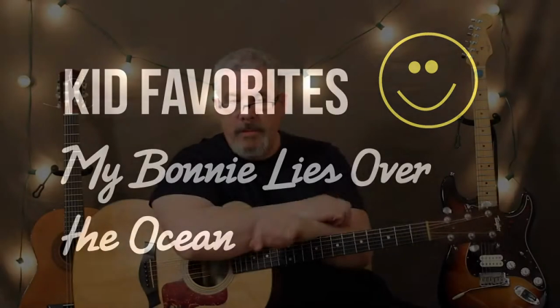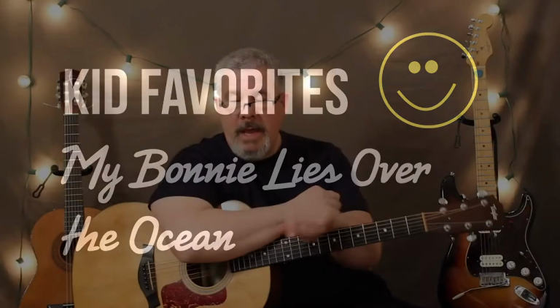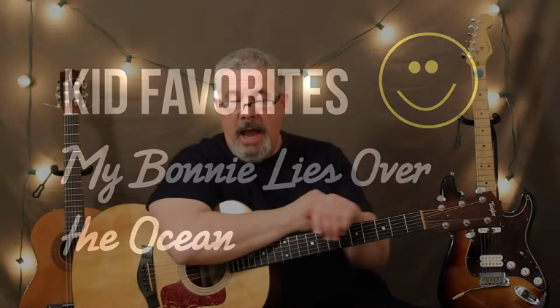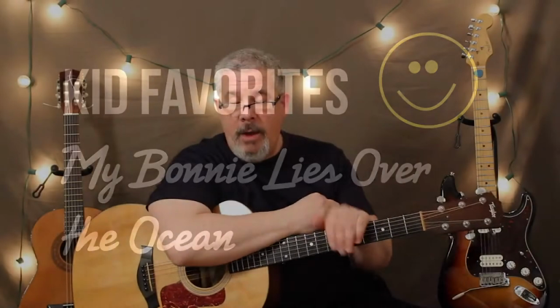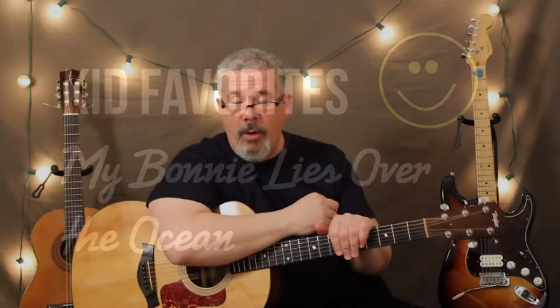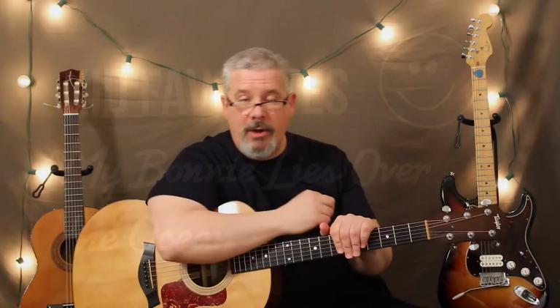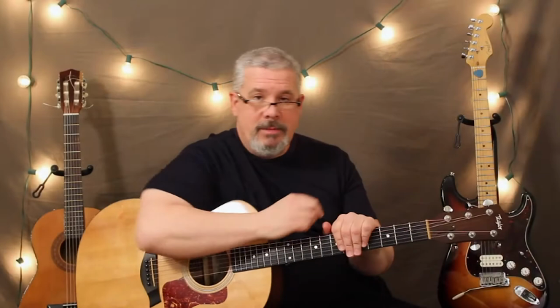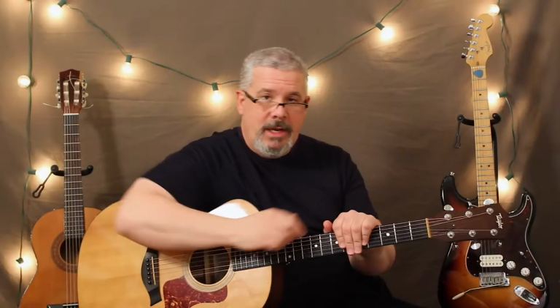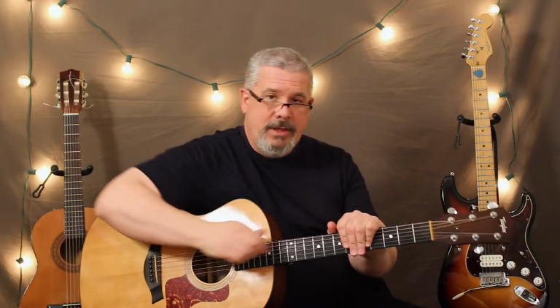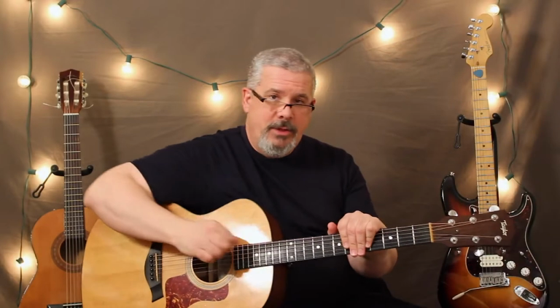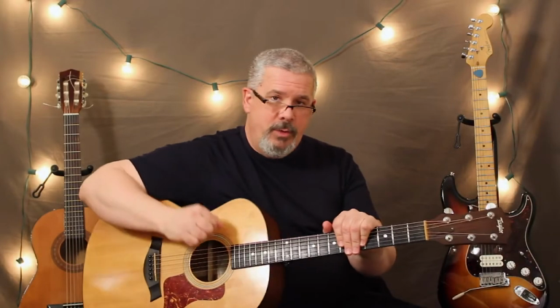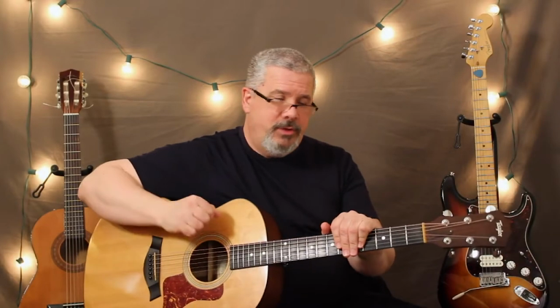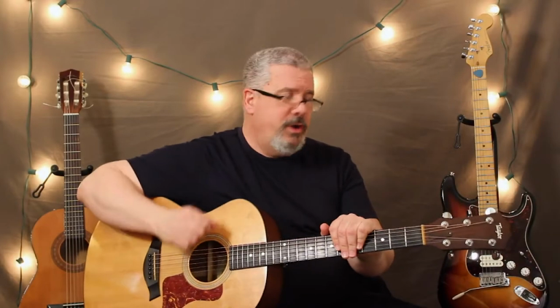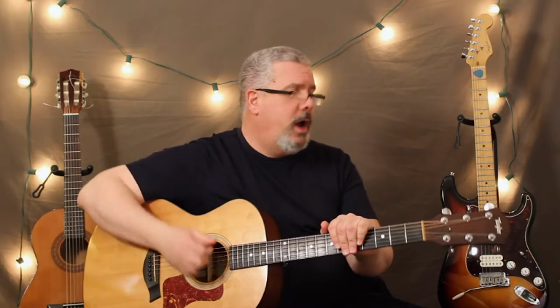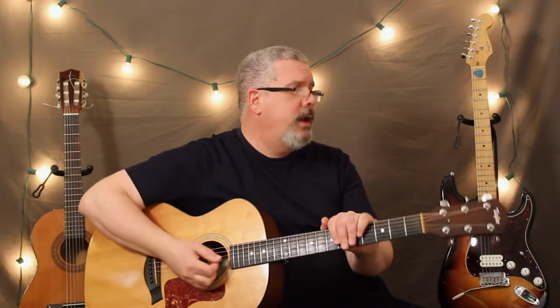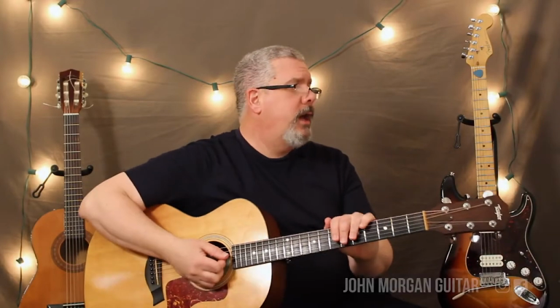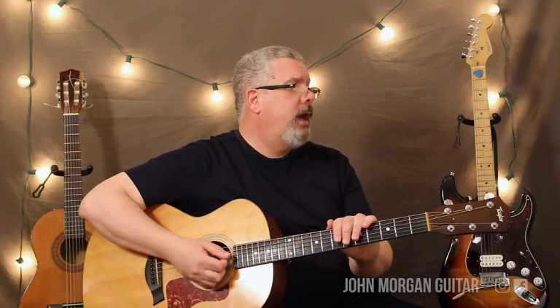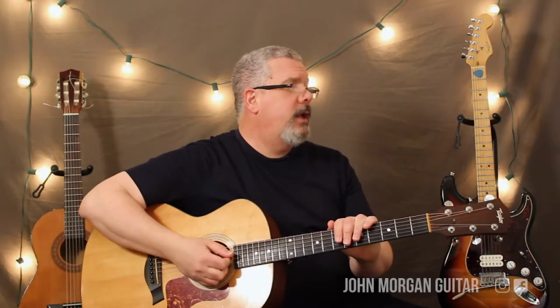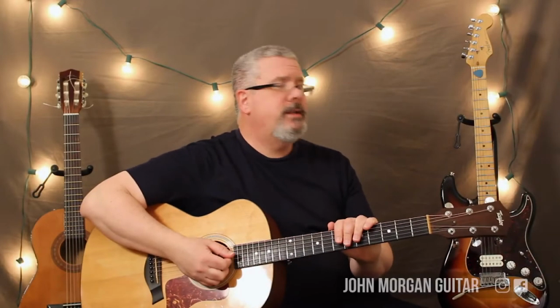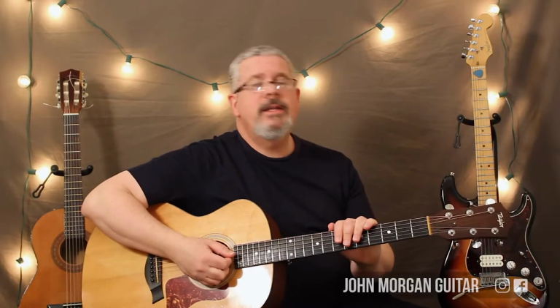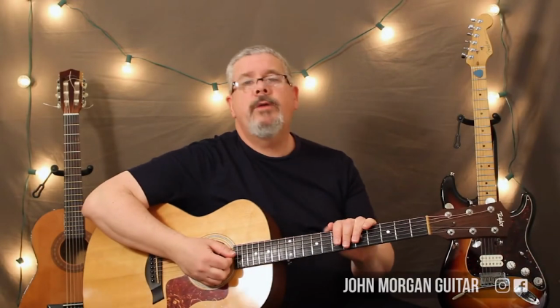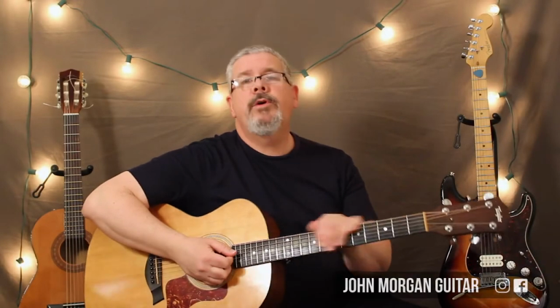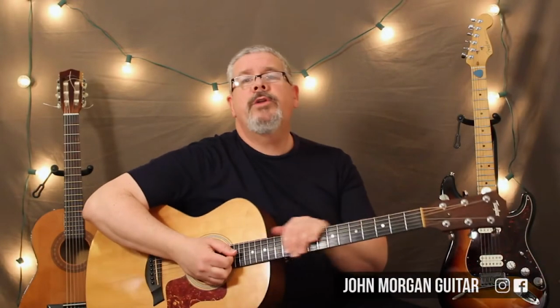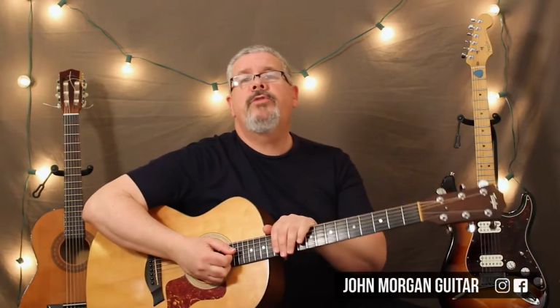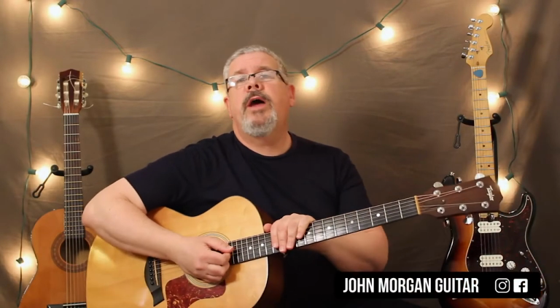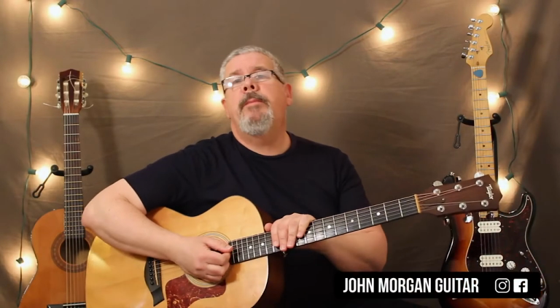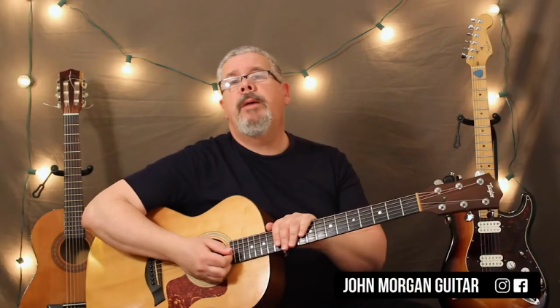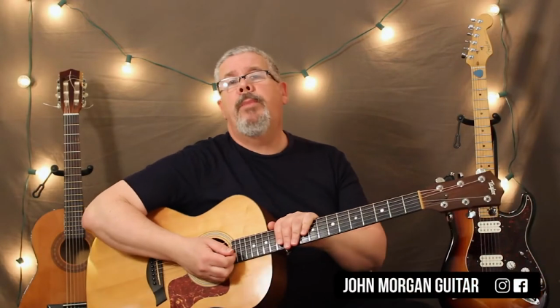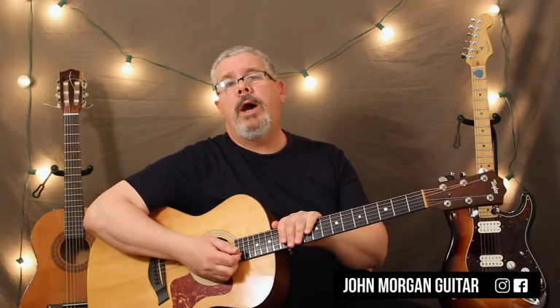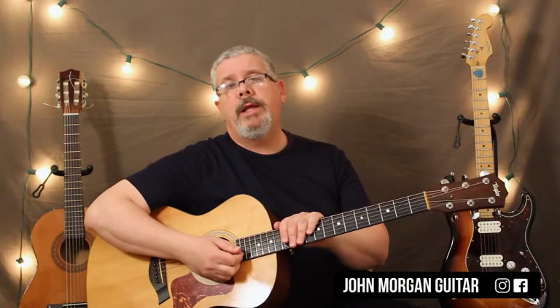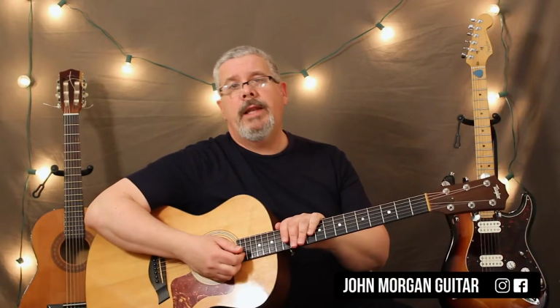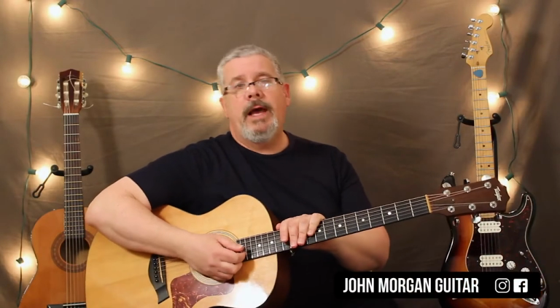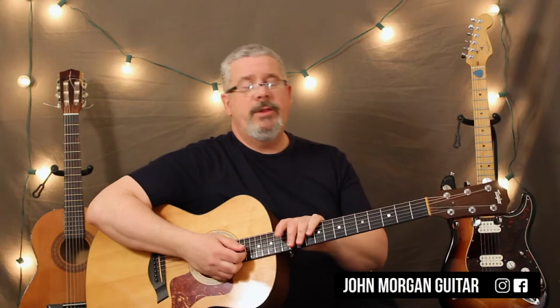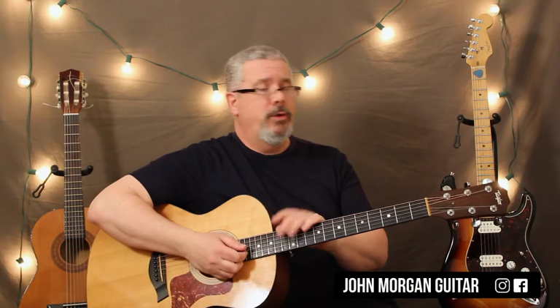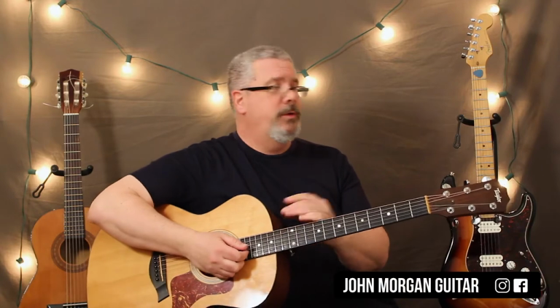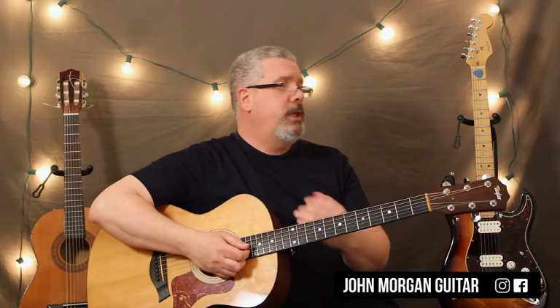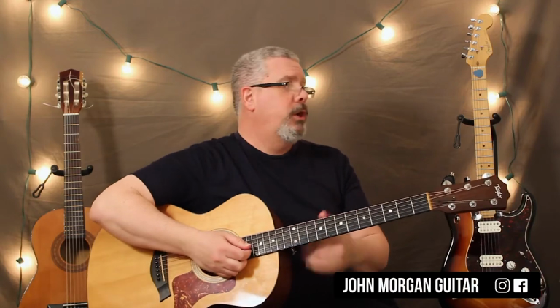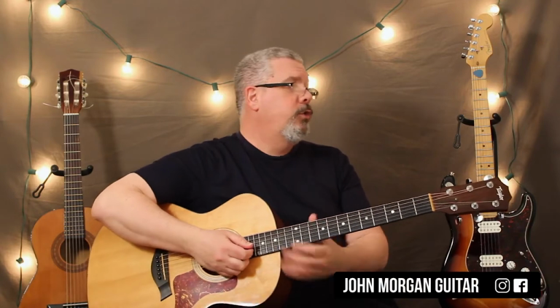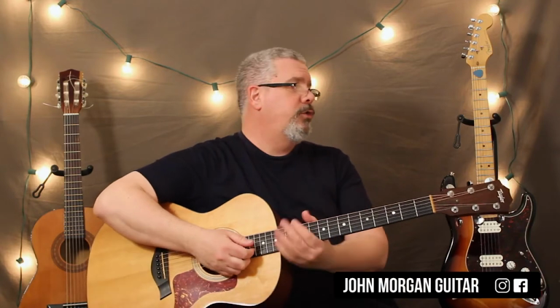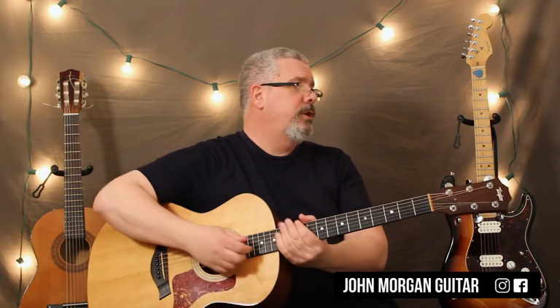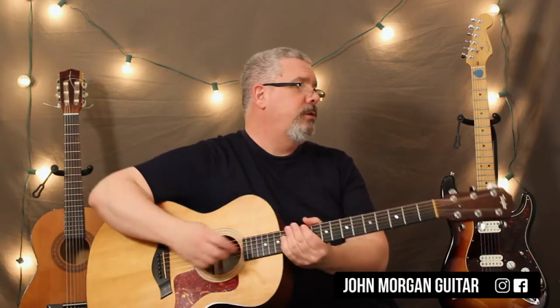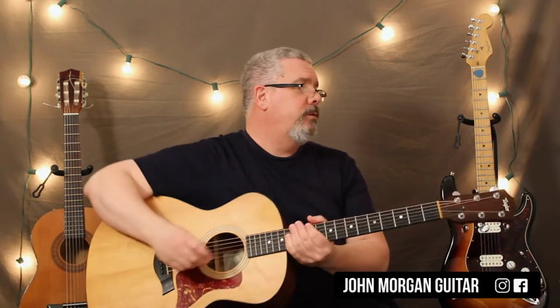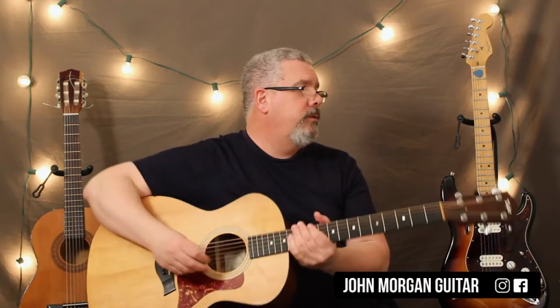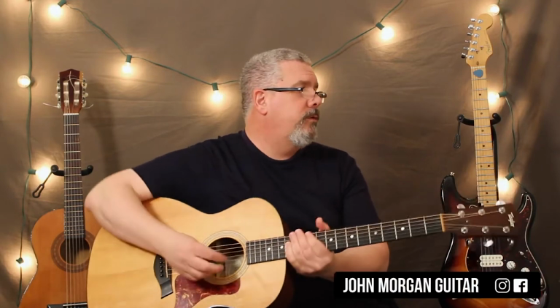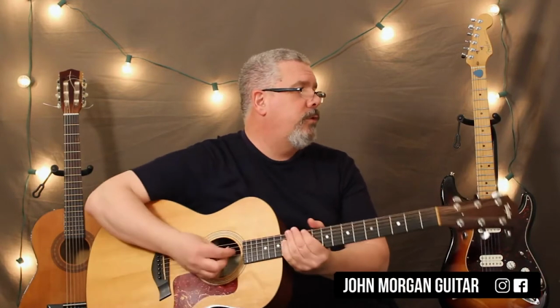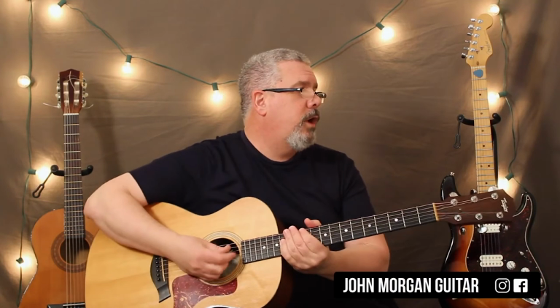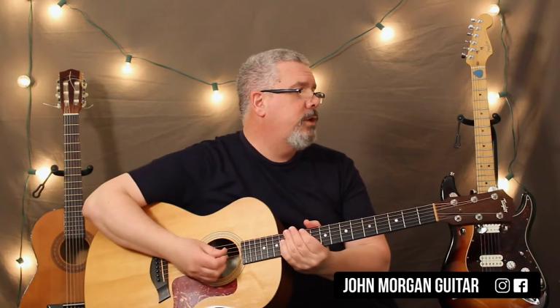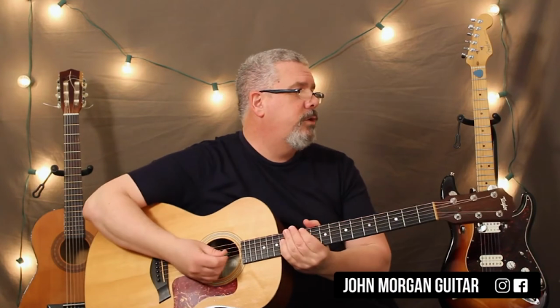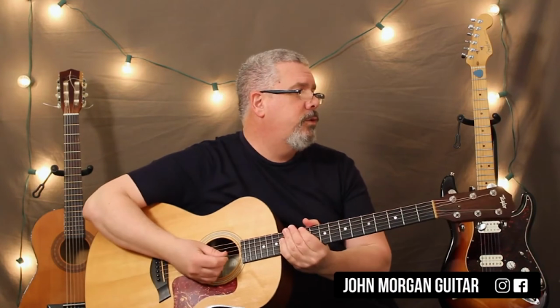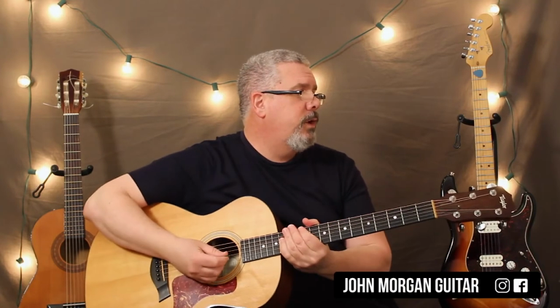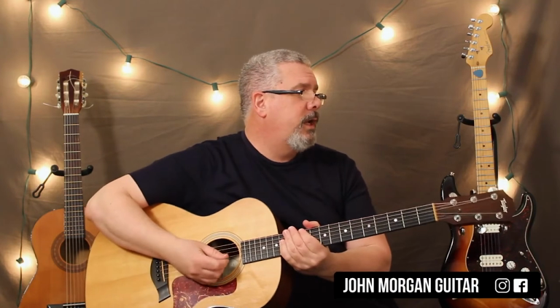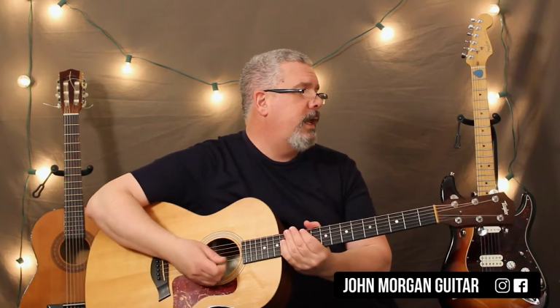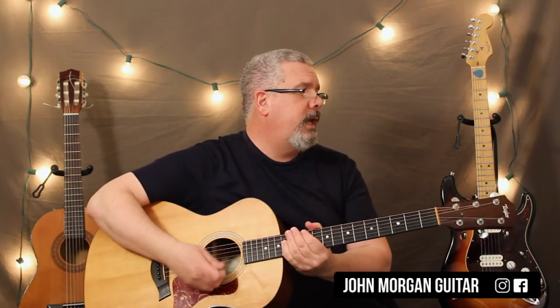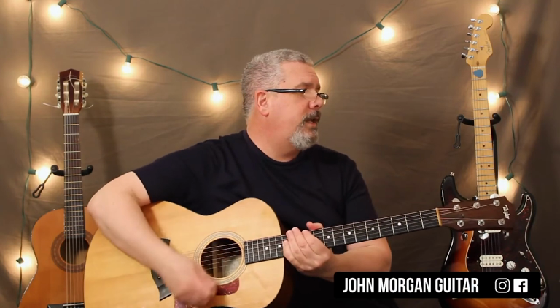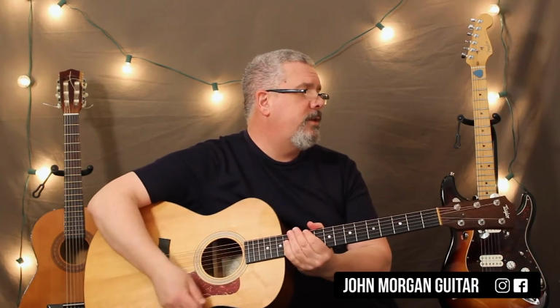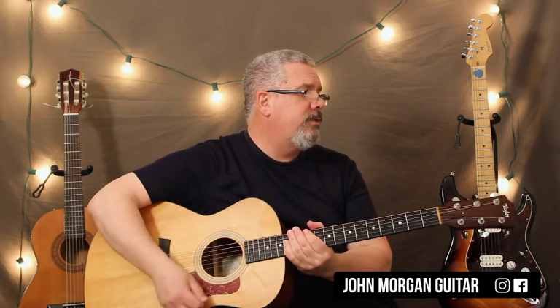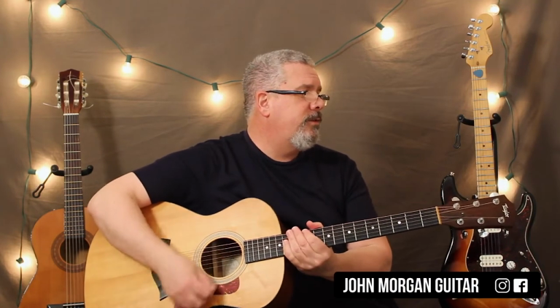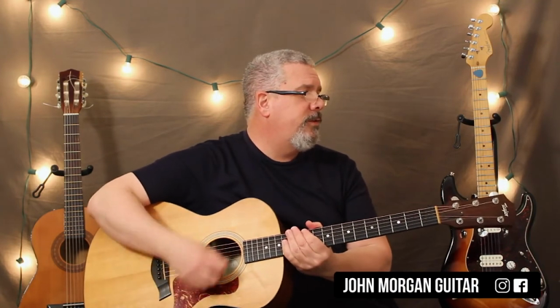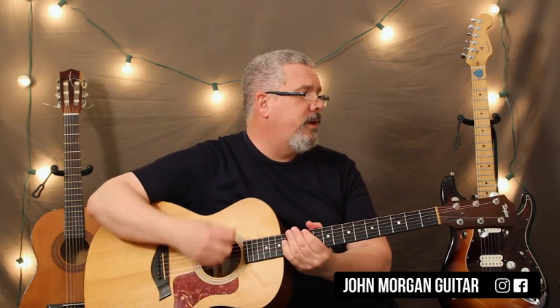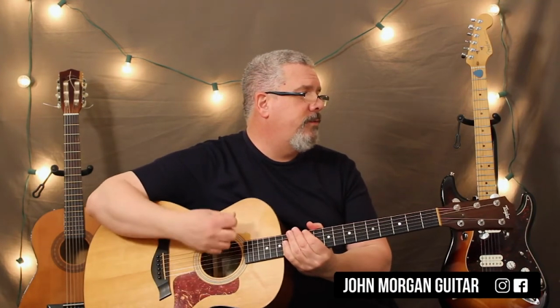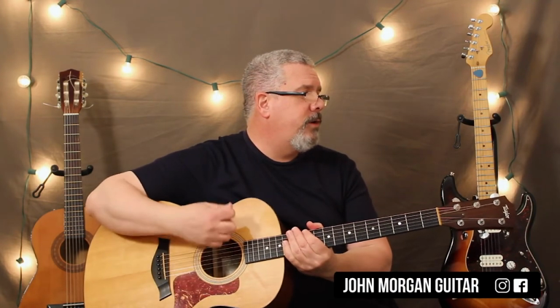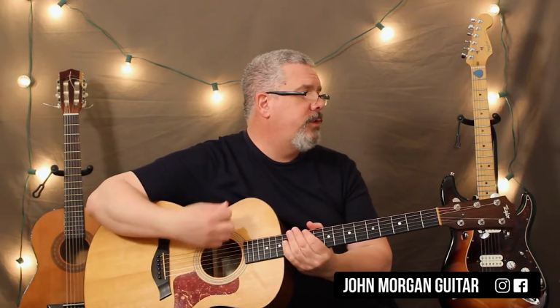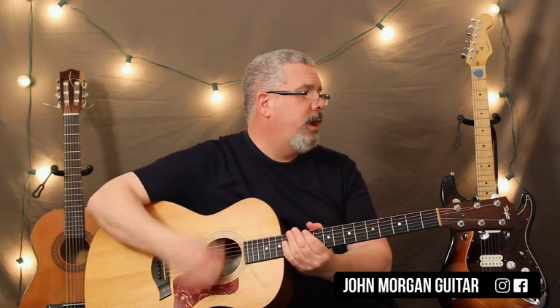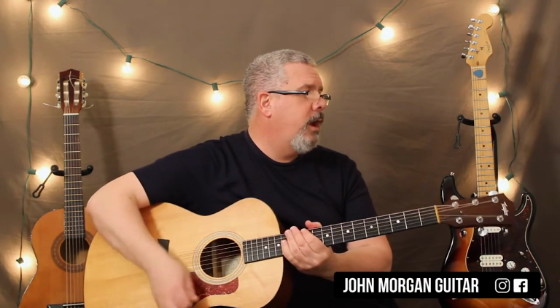Hi, welcome to Lessons with John. Today we're going to try My Bonnie Lies Over the Ocean for all you nannies and stuff out there.